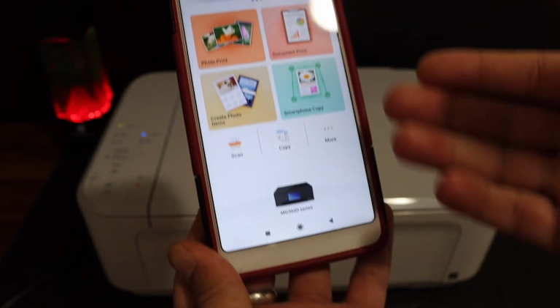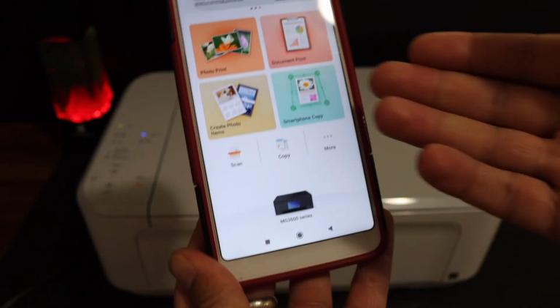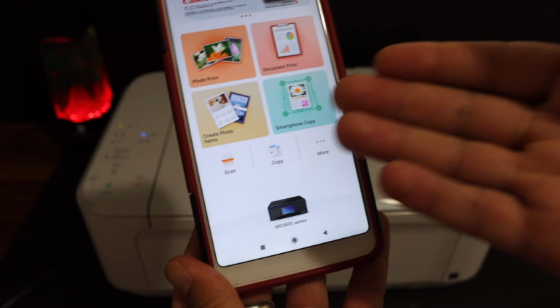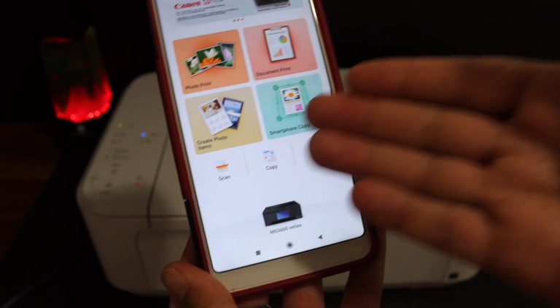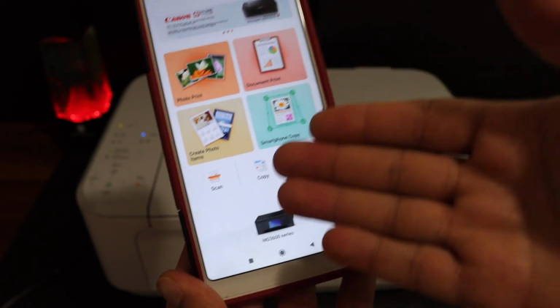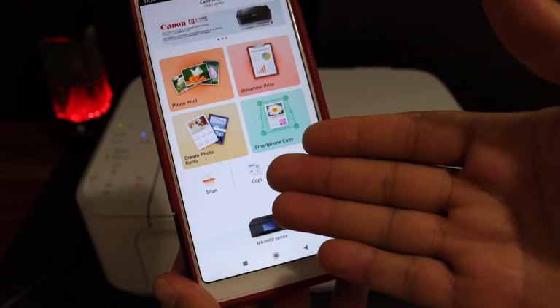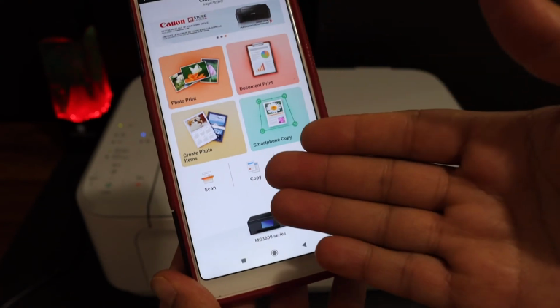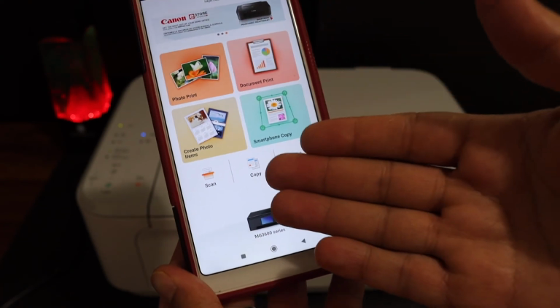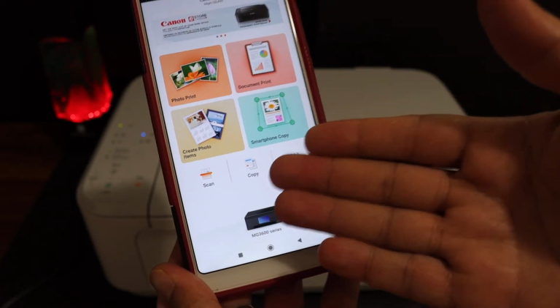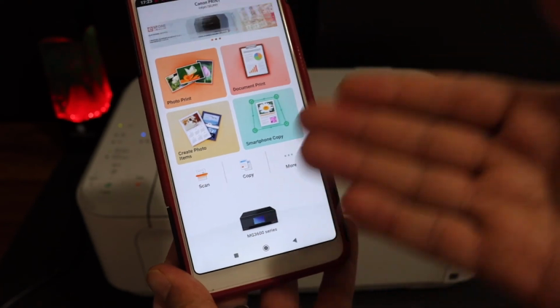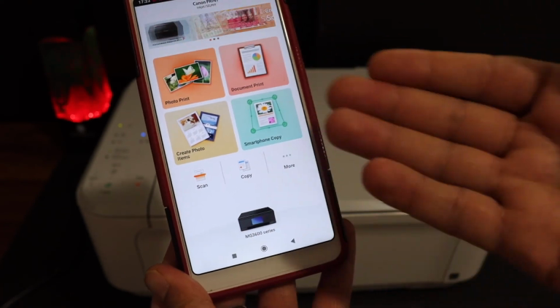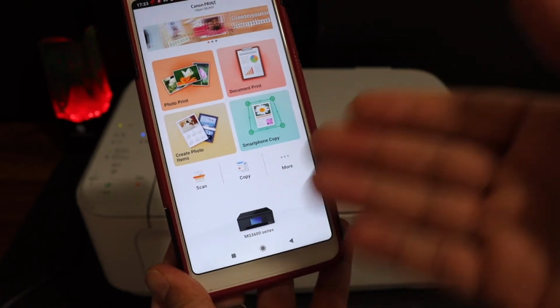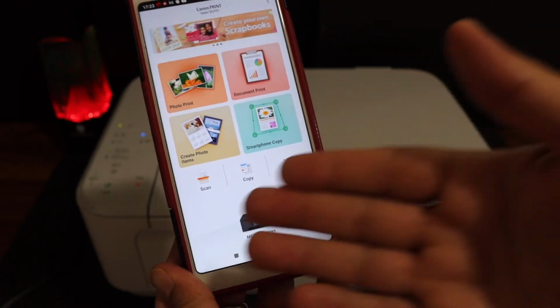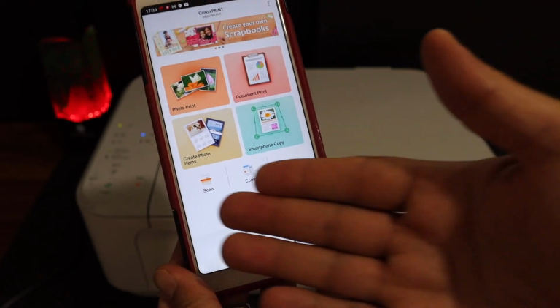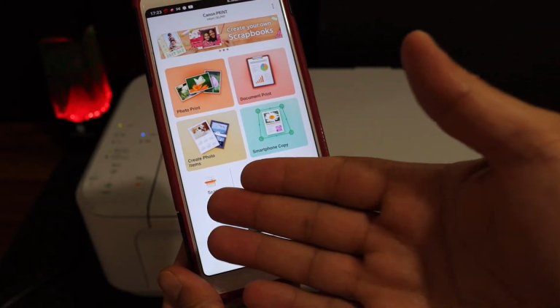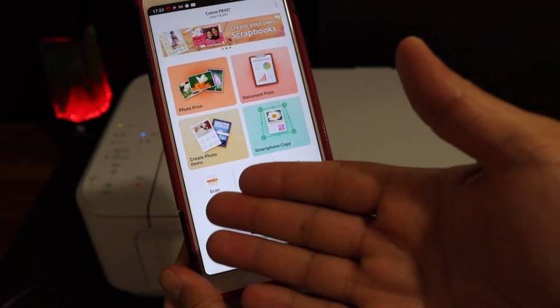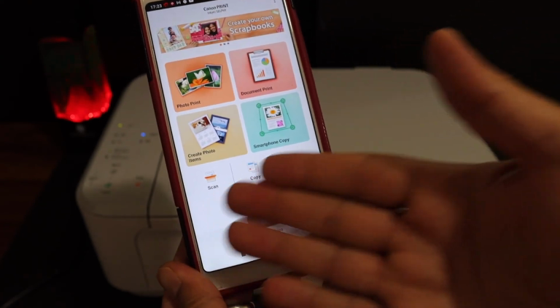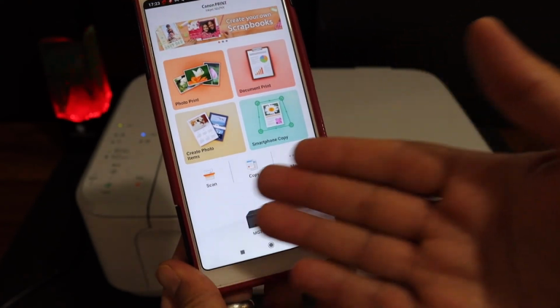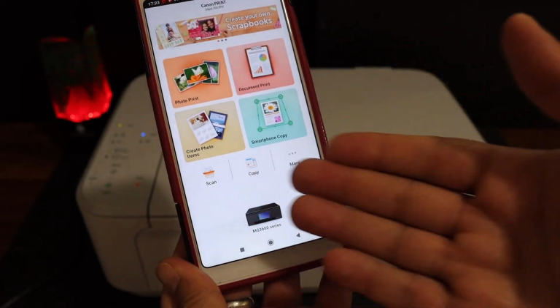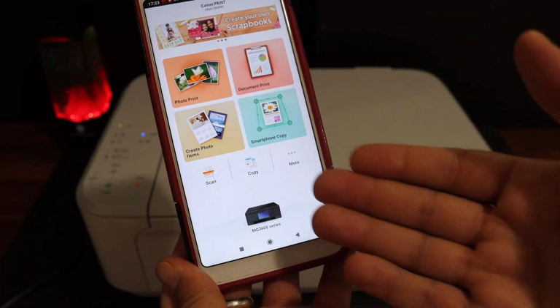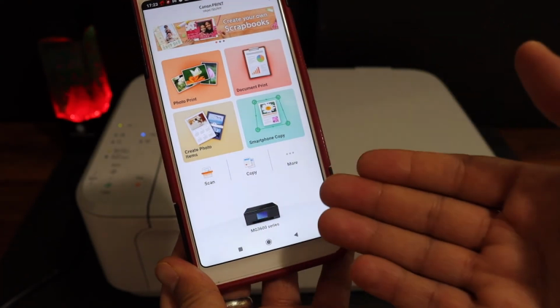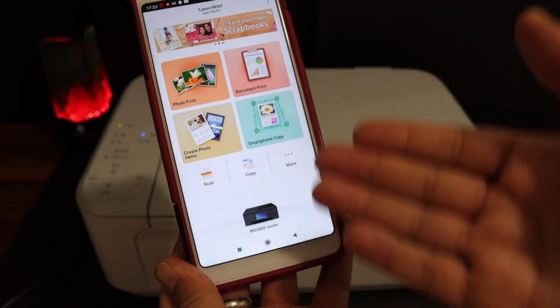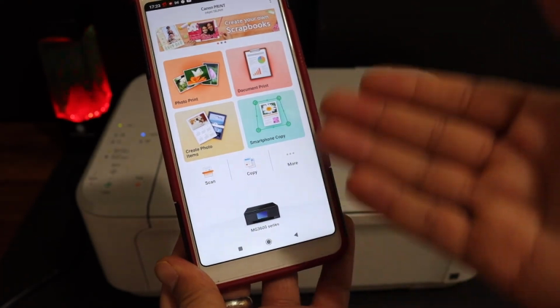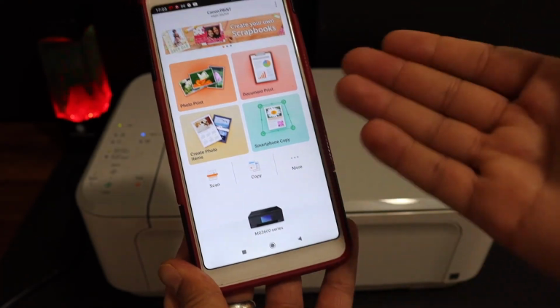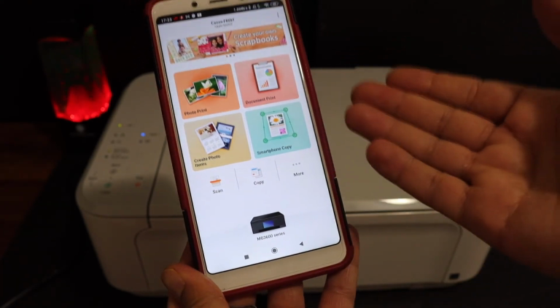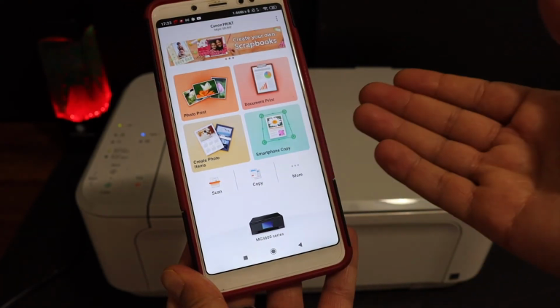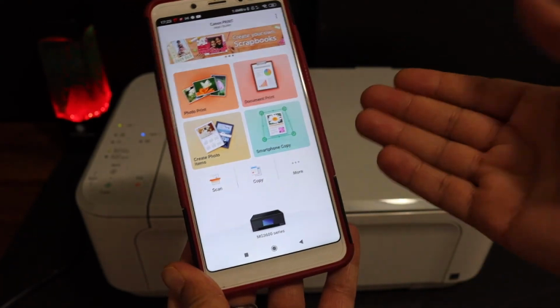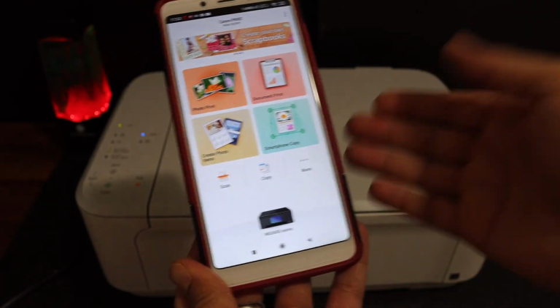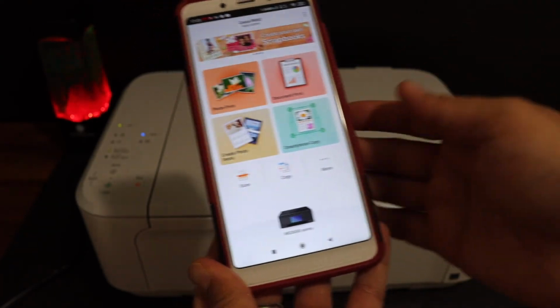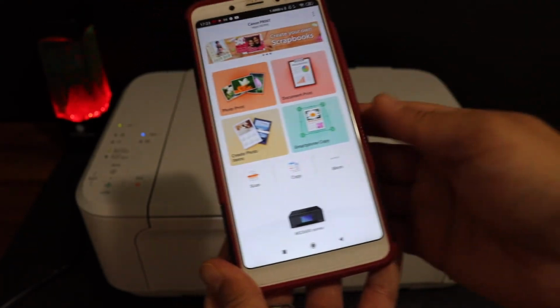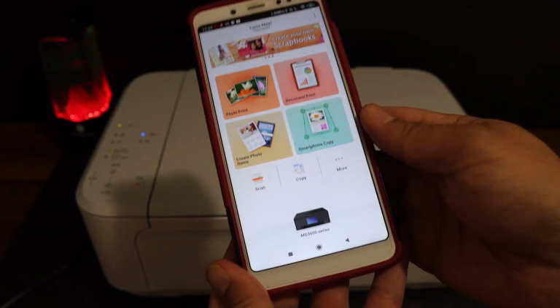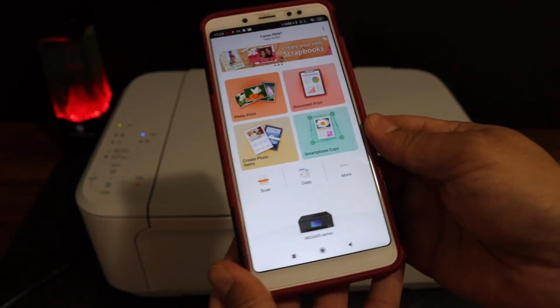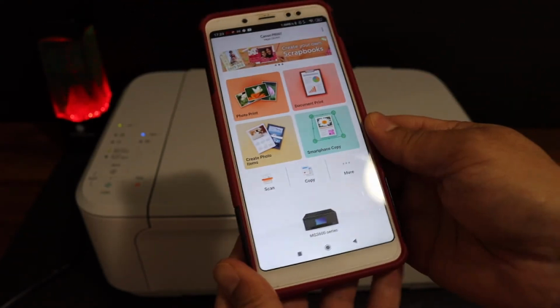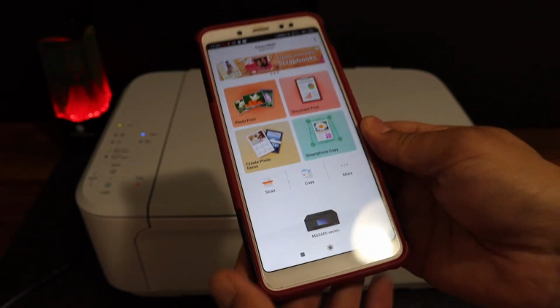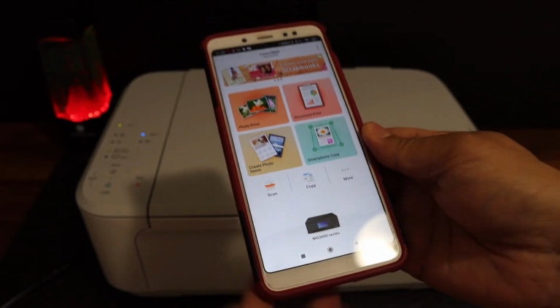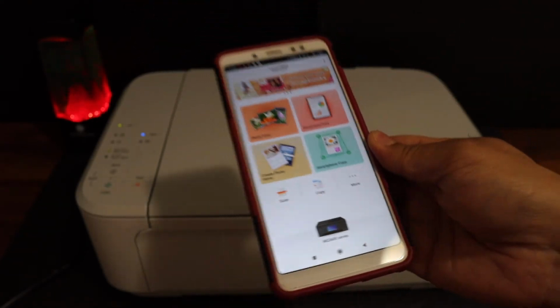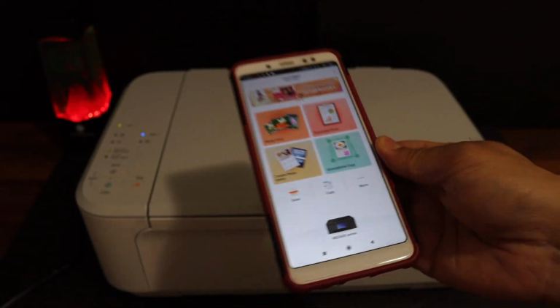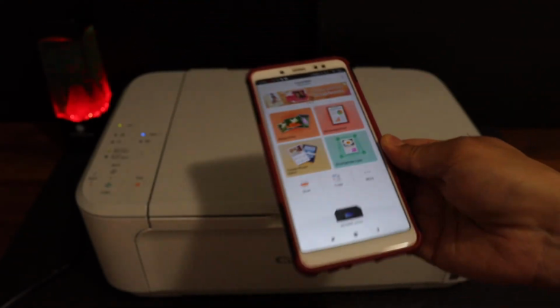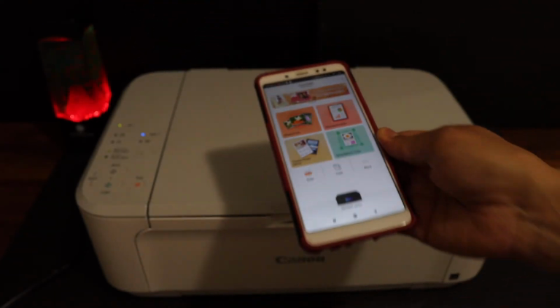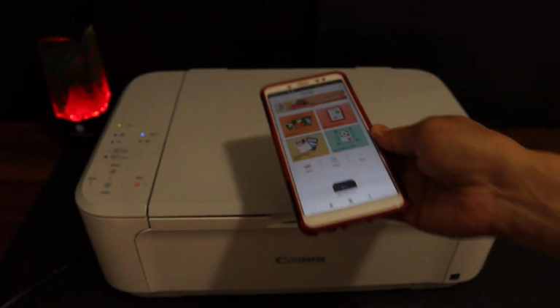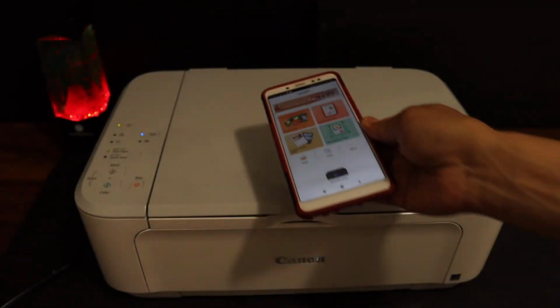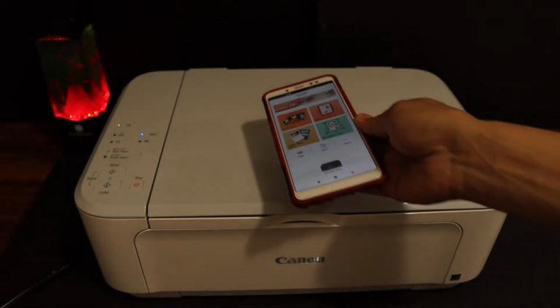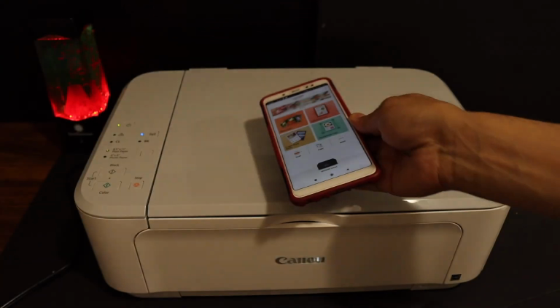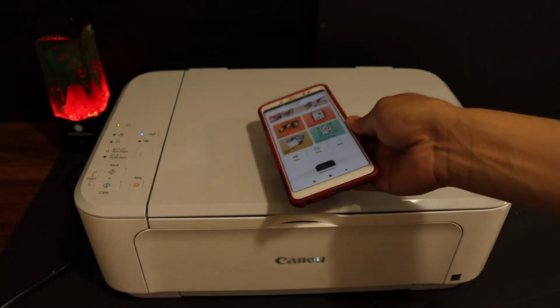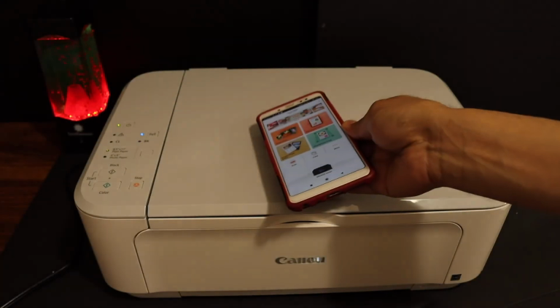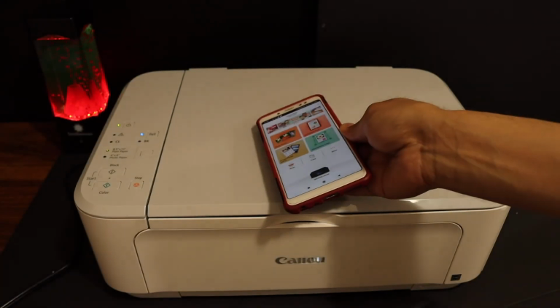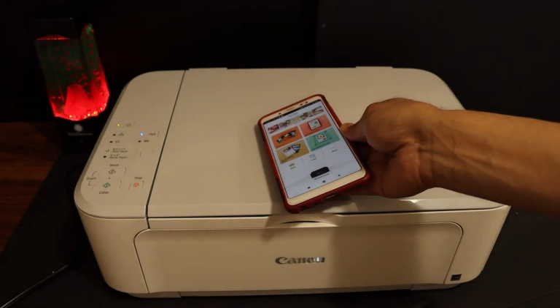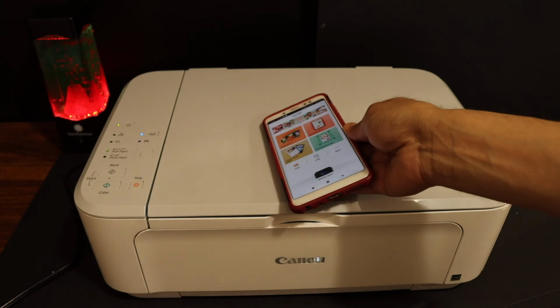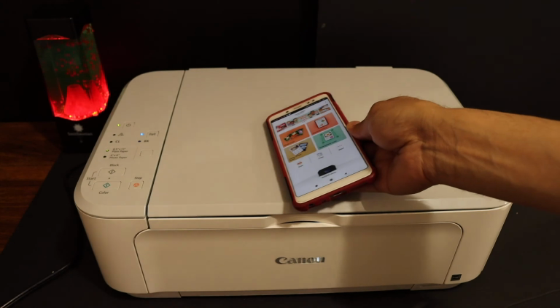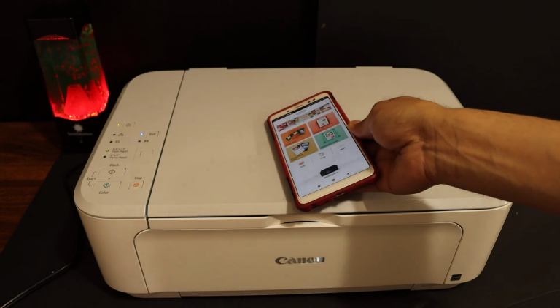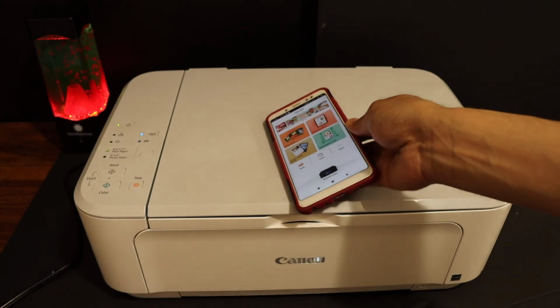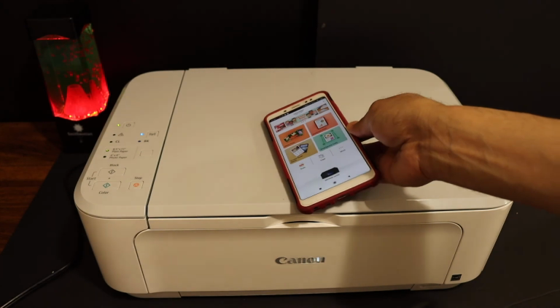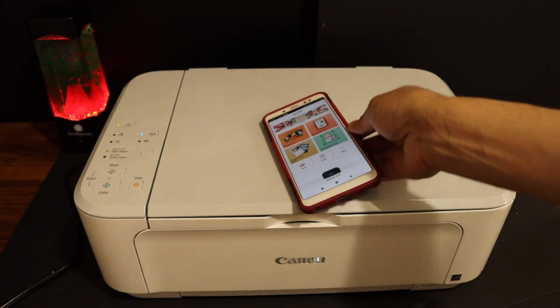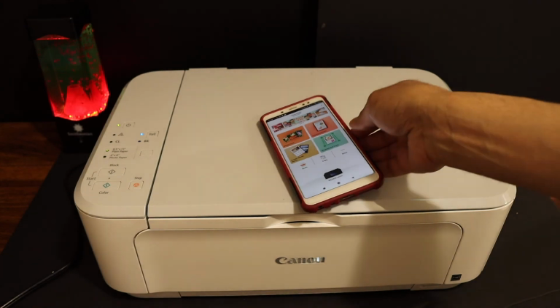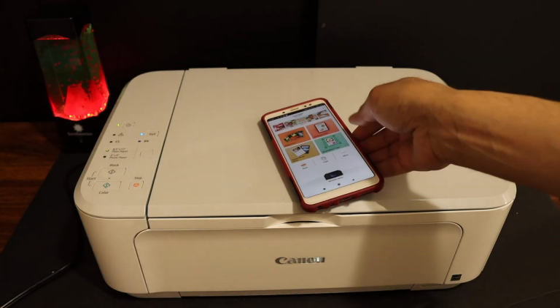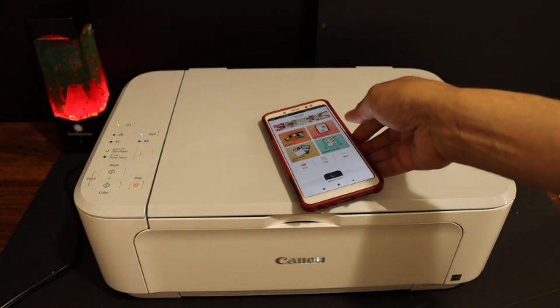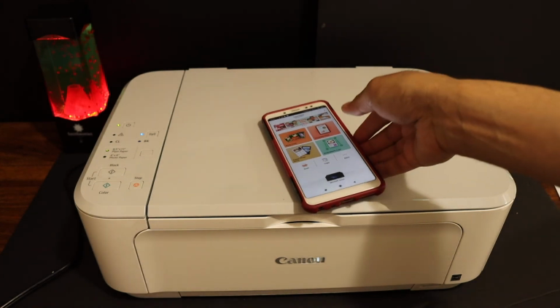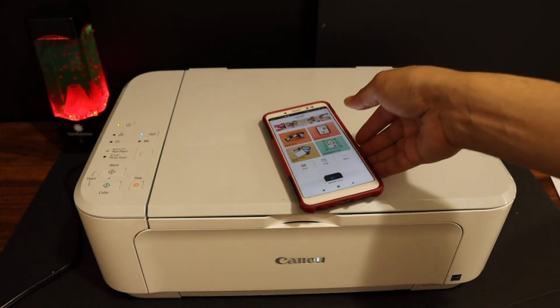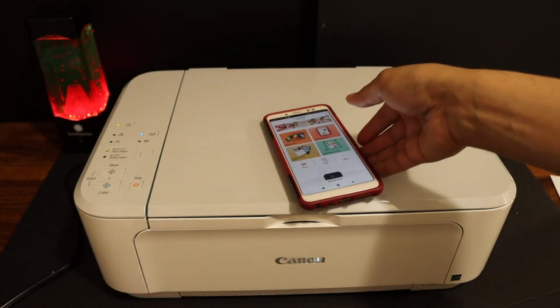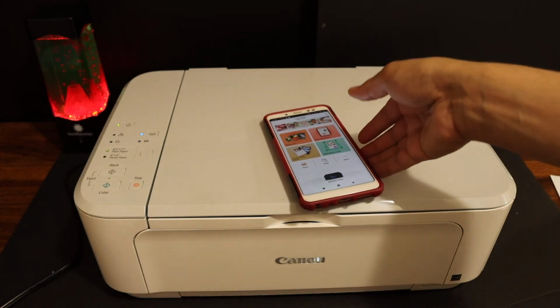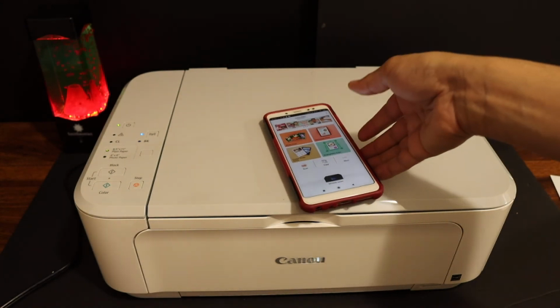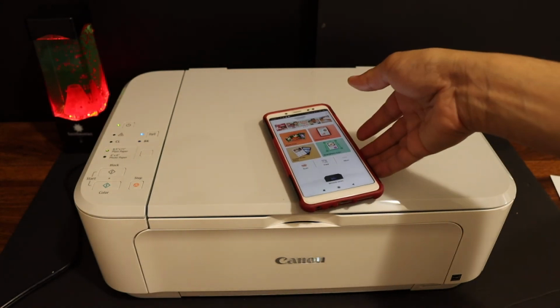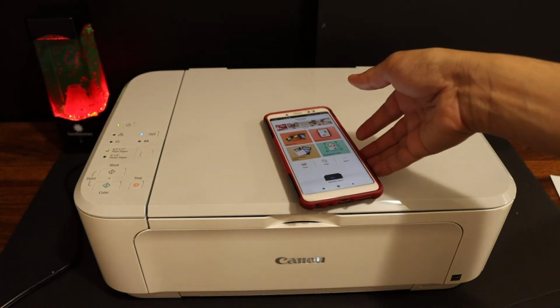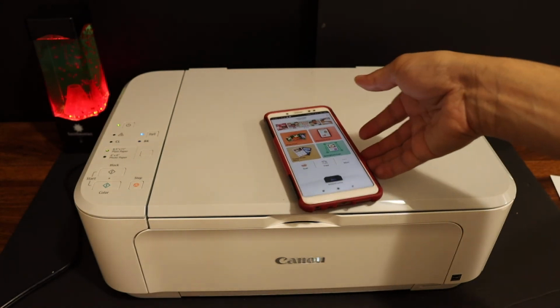From here you can start scanning, printing, or whatever you want. You can do all the wireless things from here. Thanks for watching.